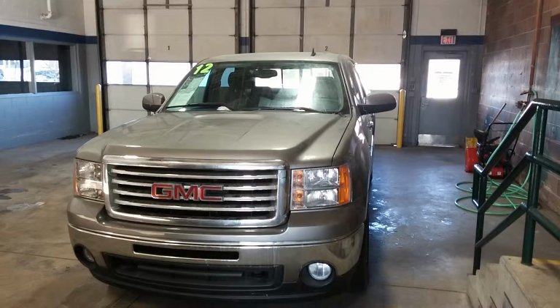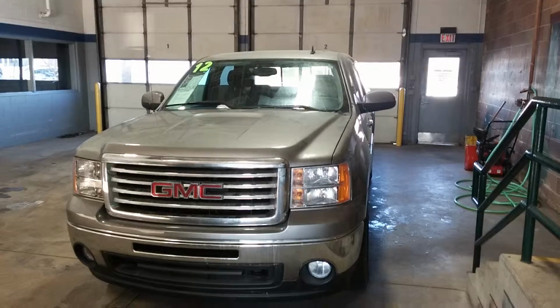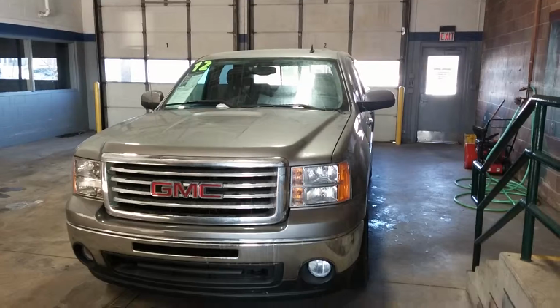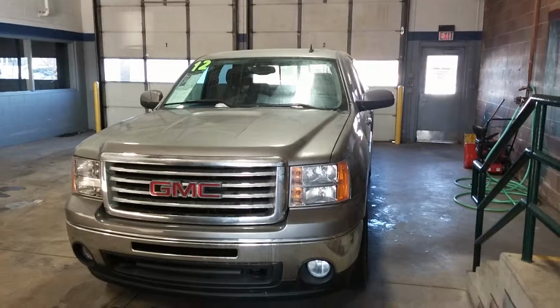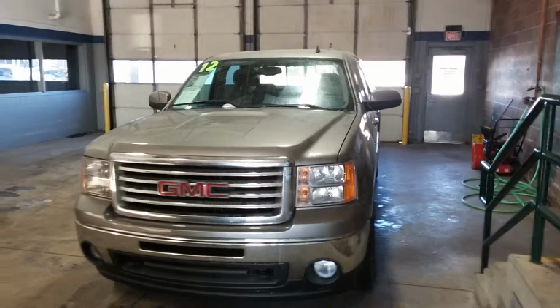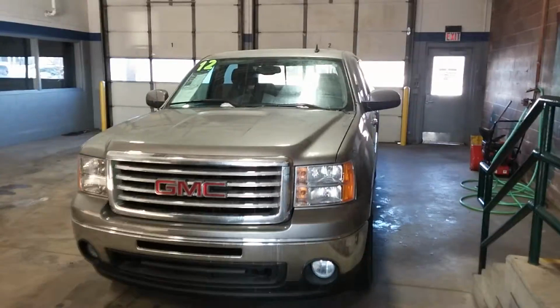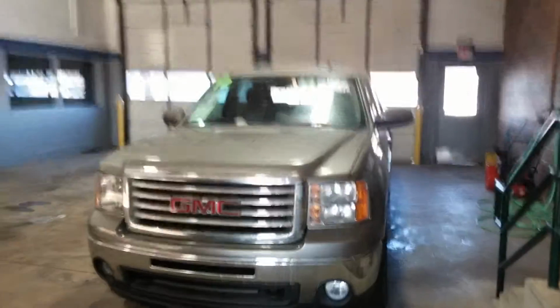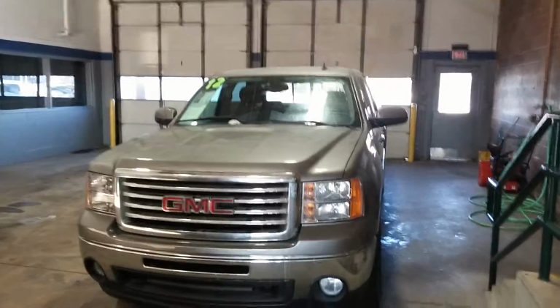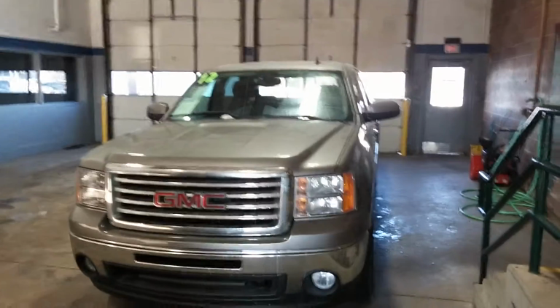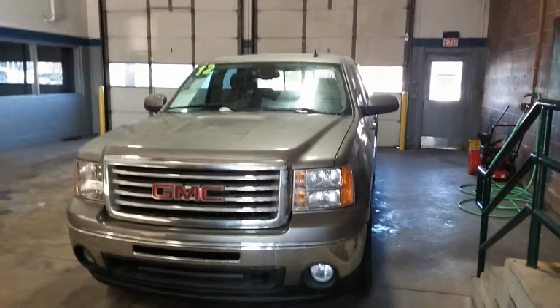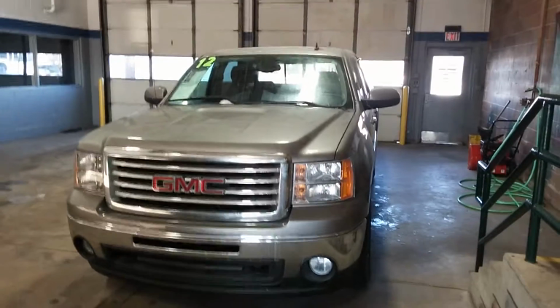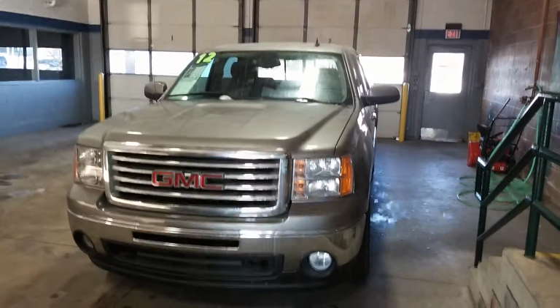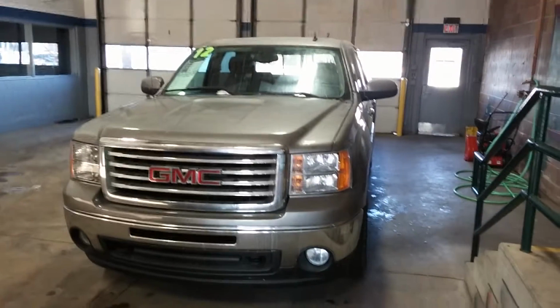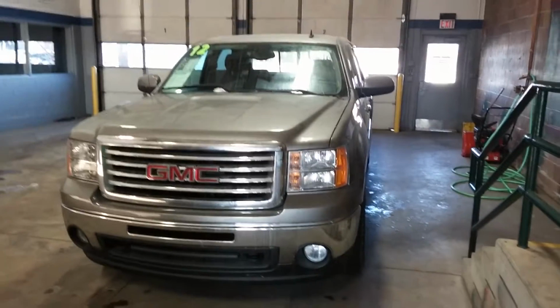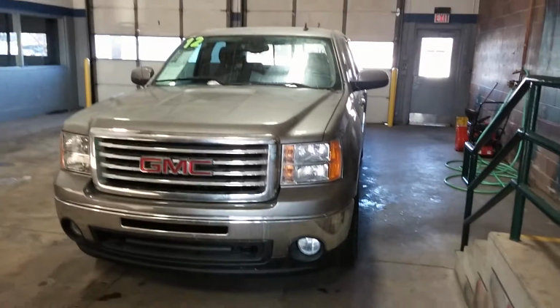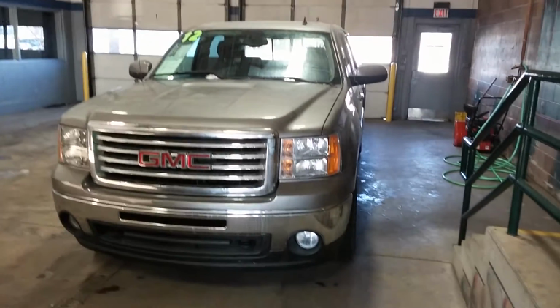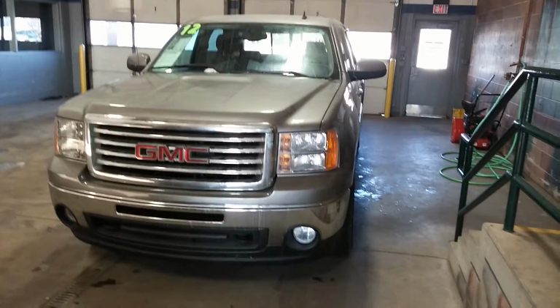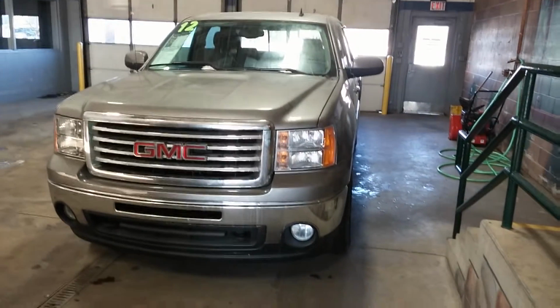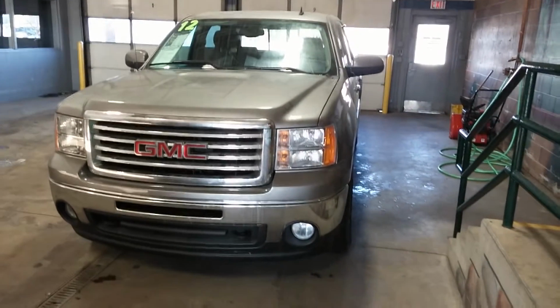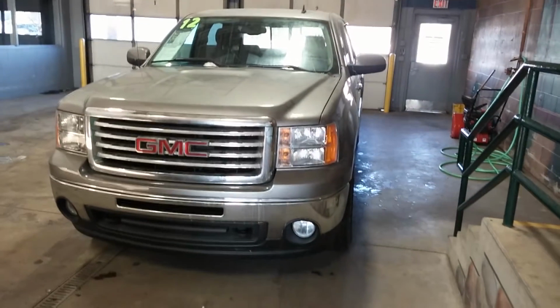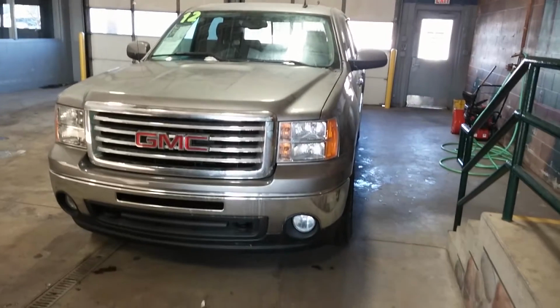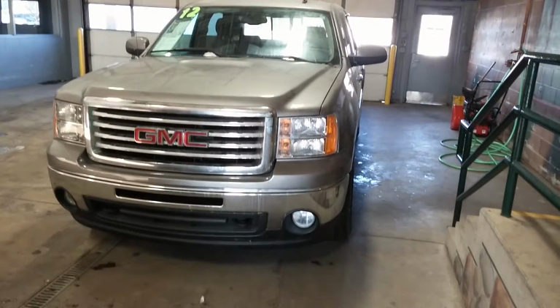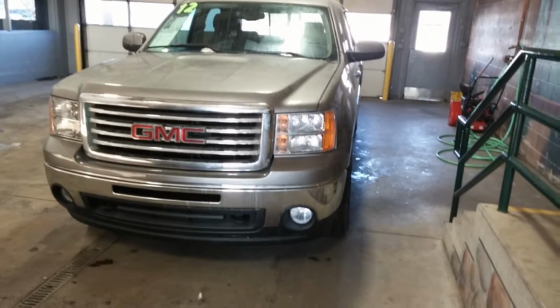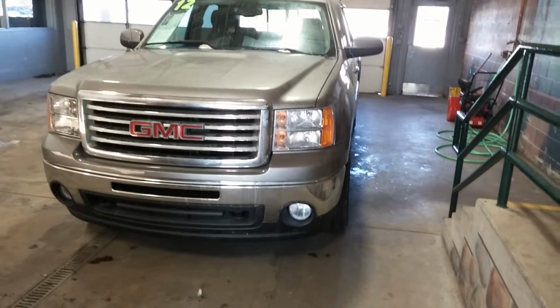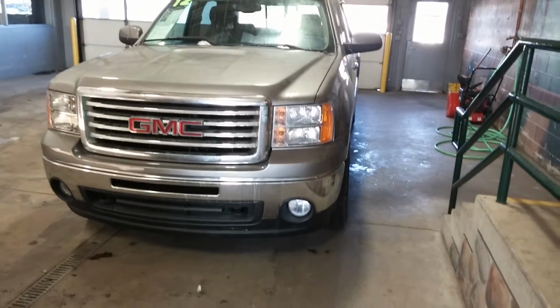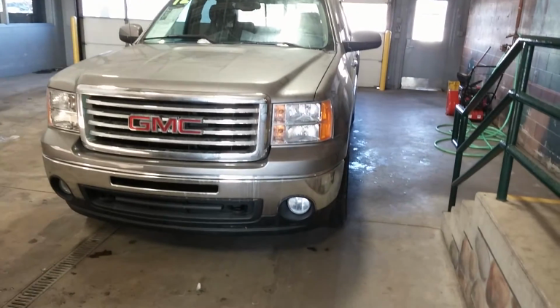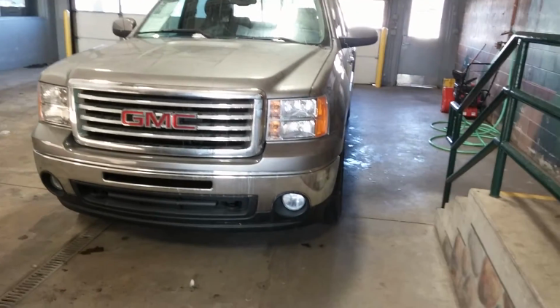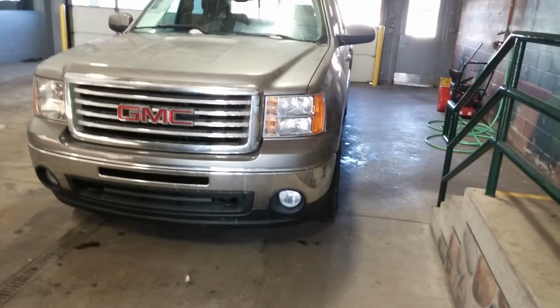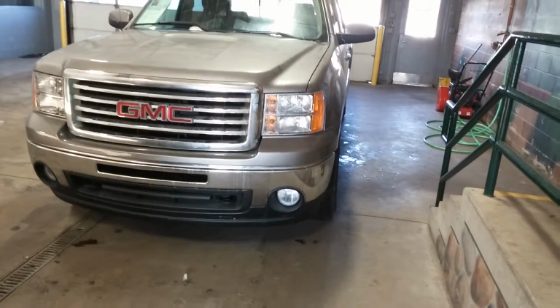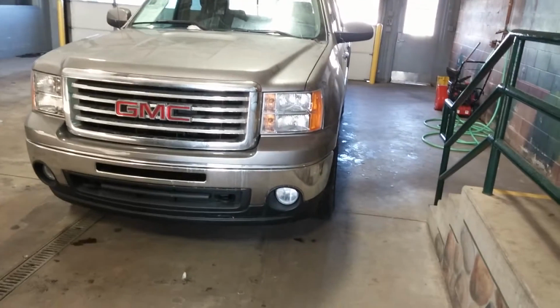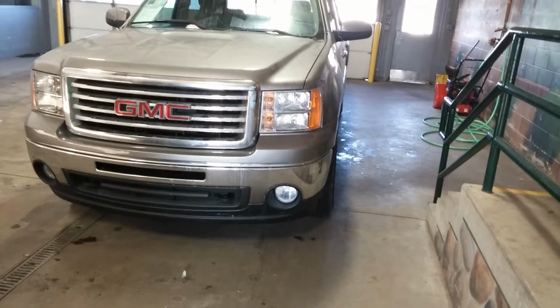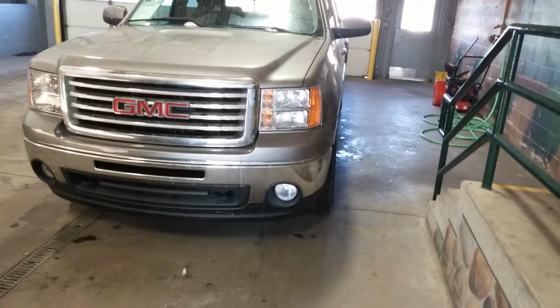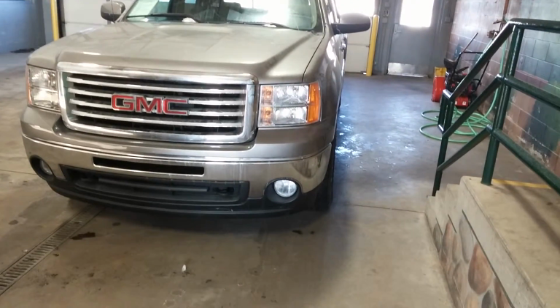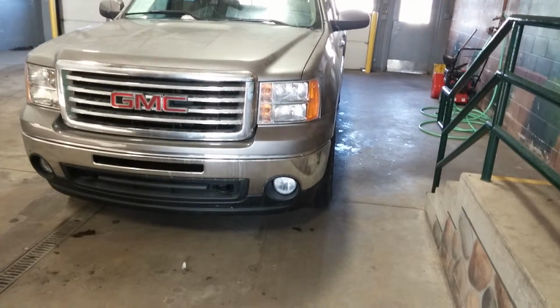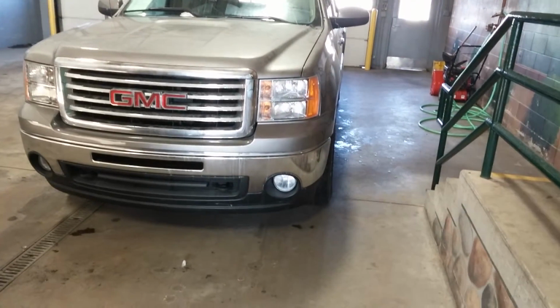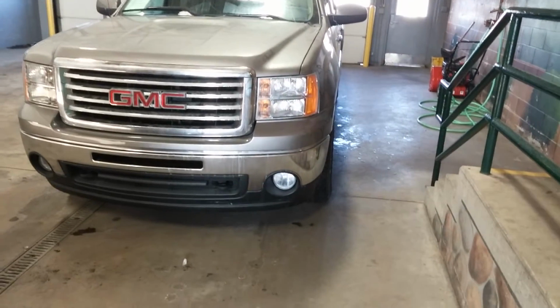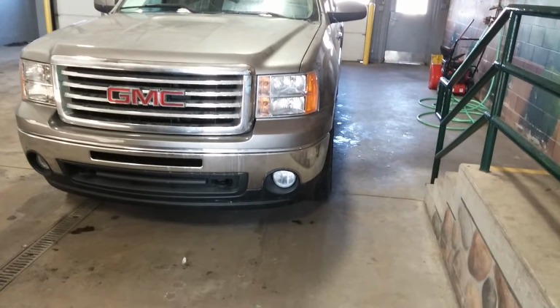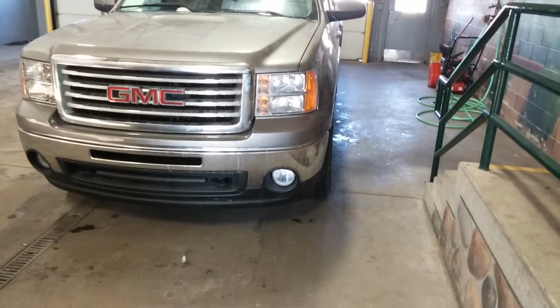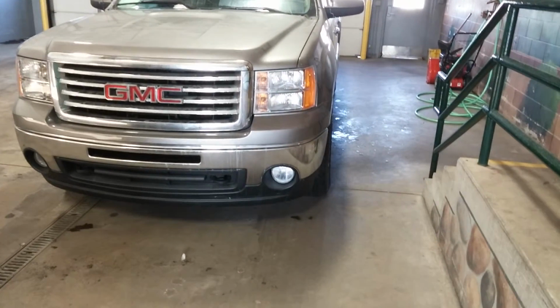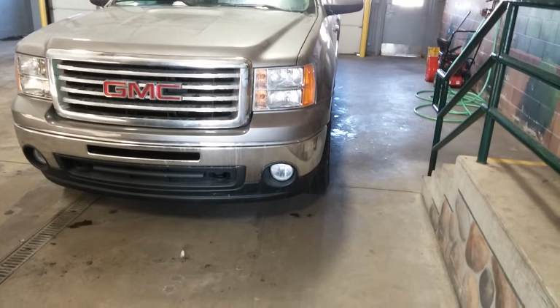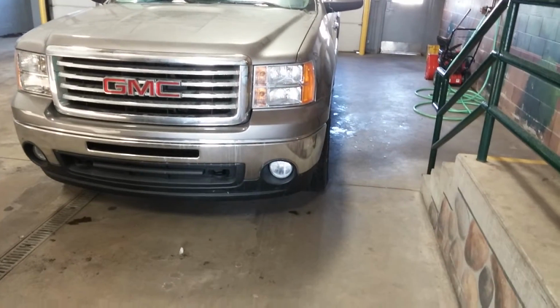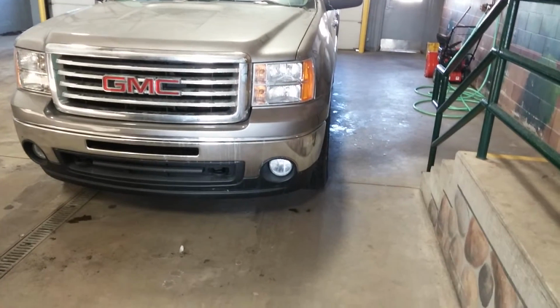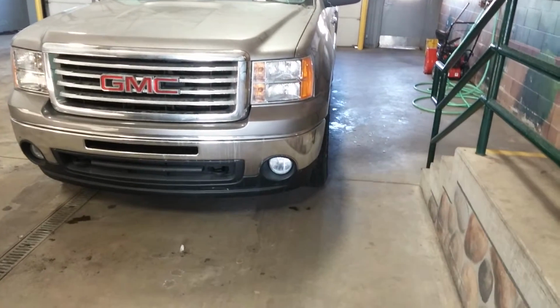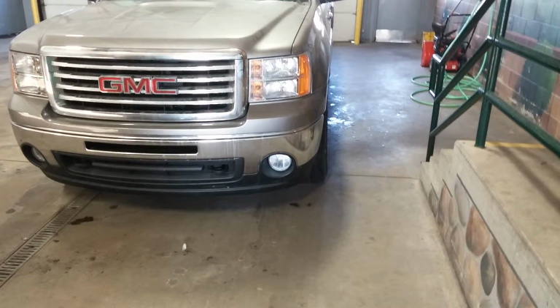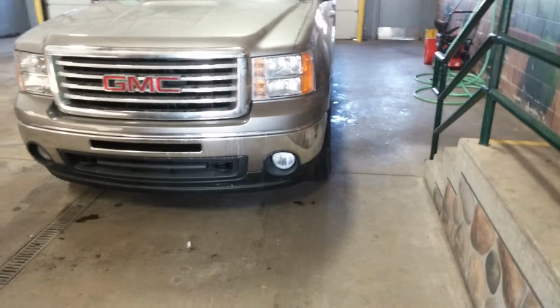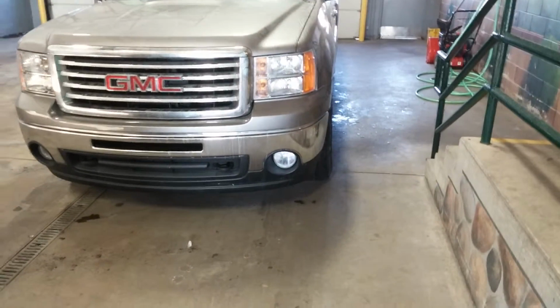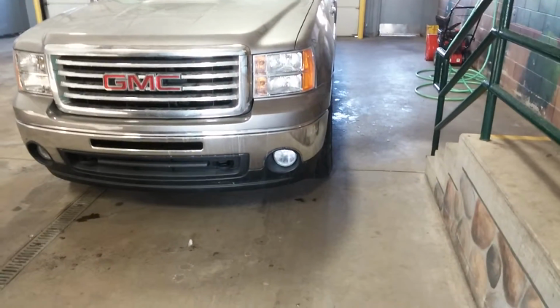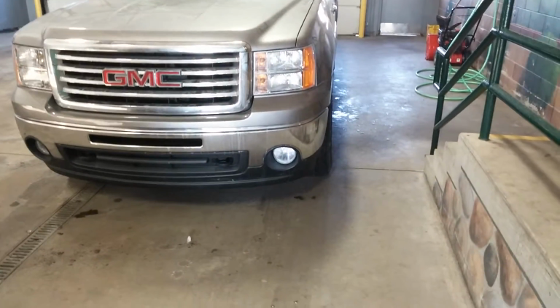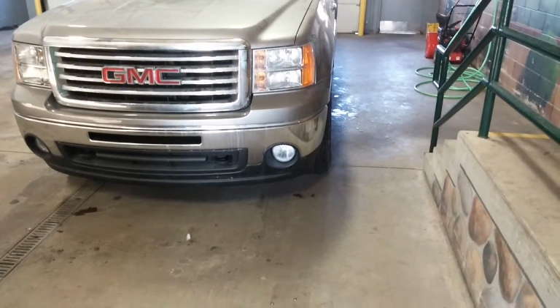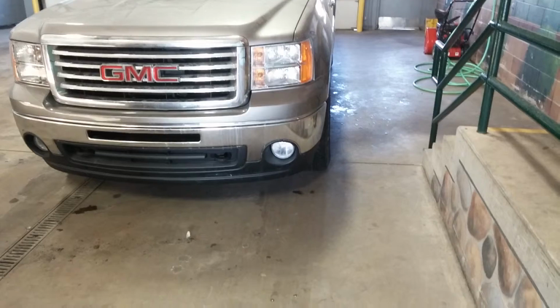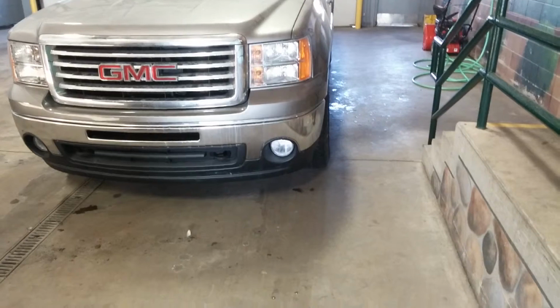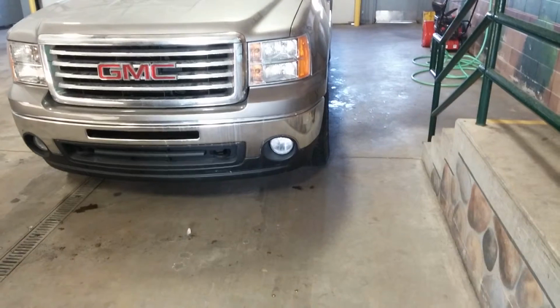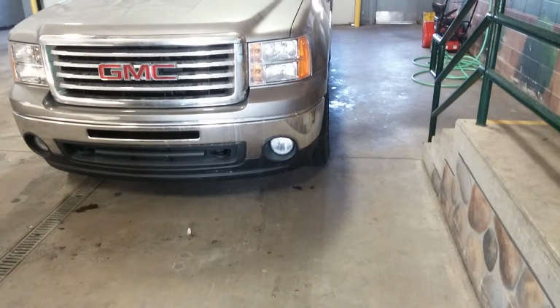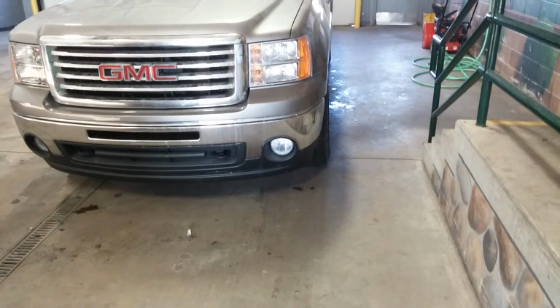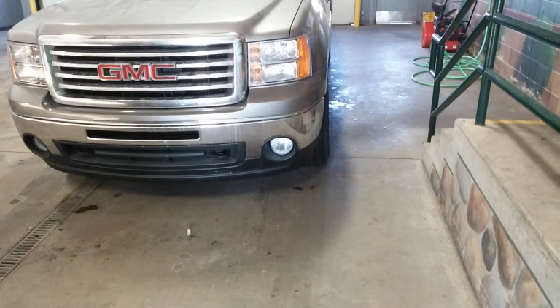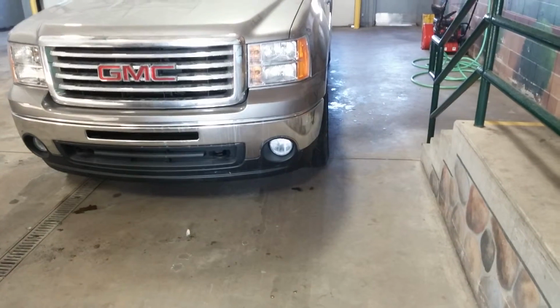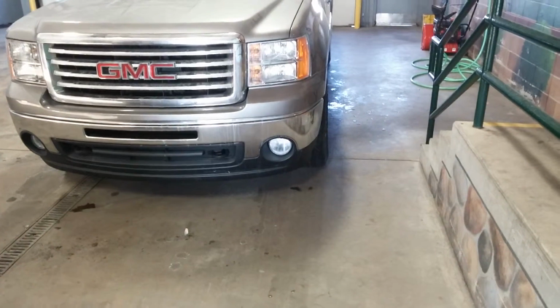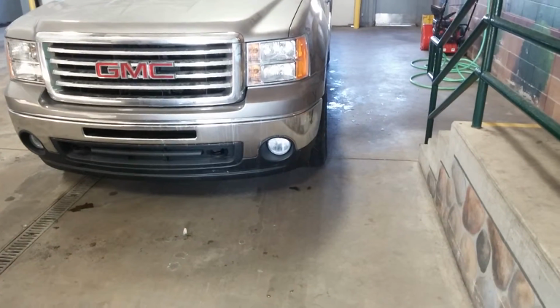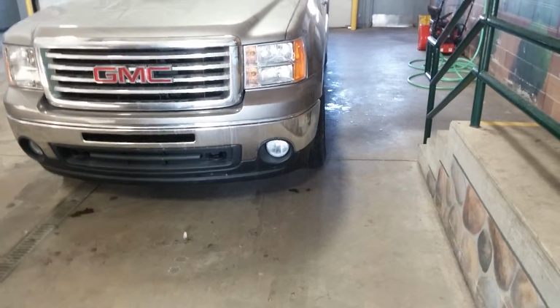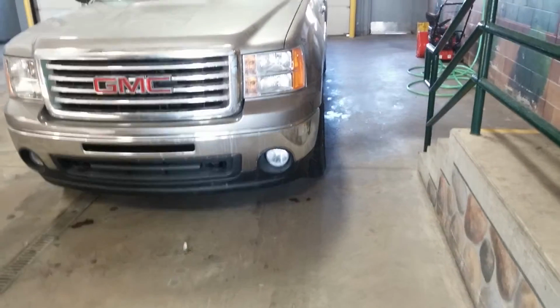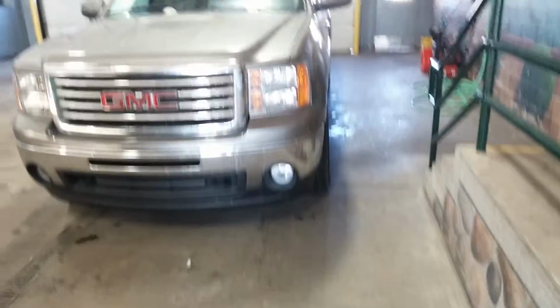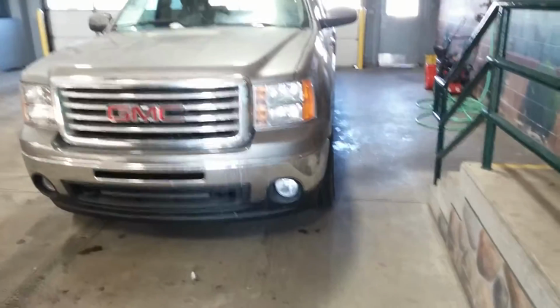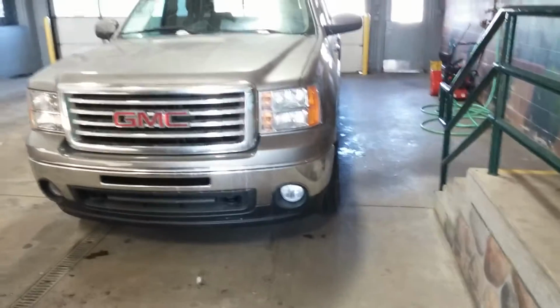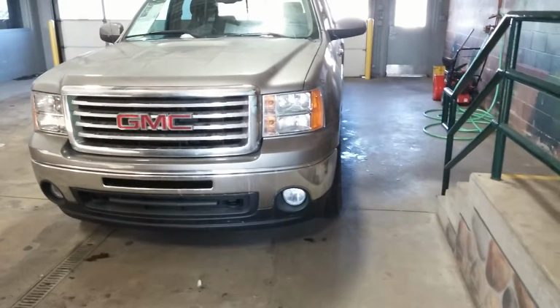Hello, Nate Beebe here from Lascaux Grand Blank. Today I'm going to be giving you a virtual tour of the 2012 GMC Sierra 1500.